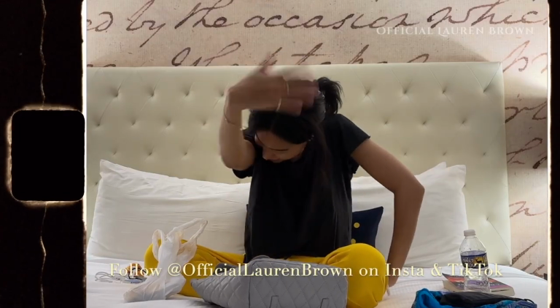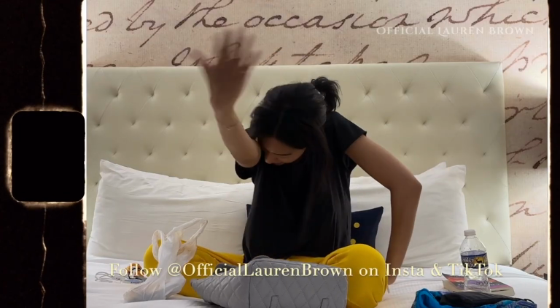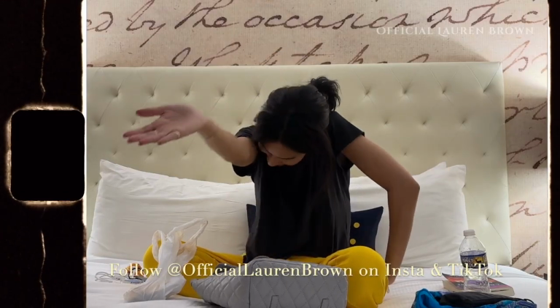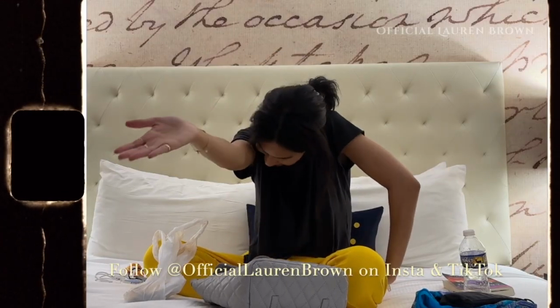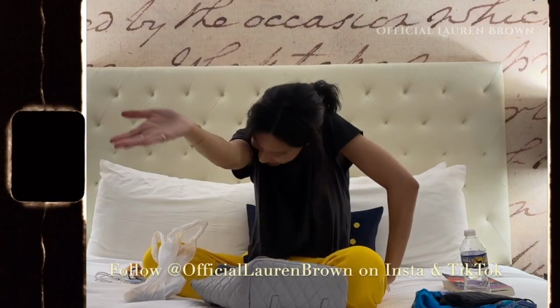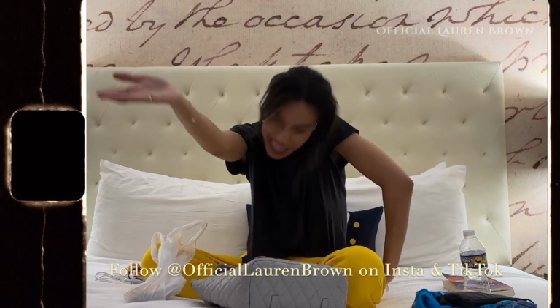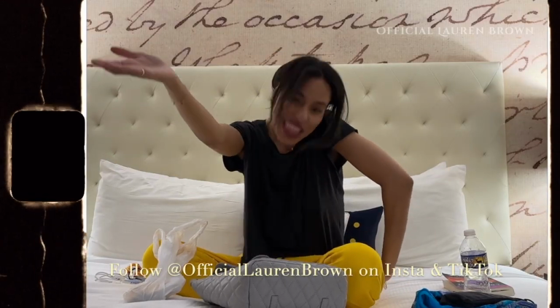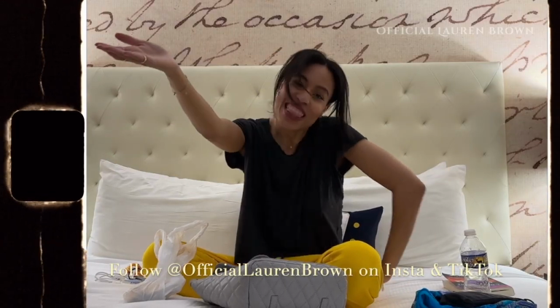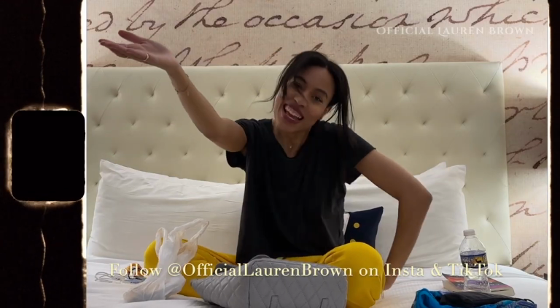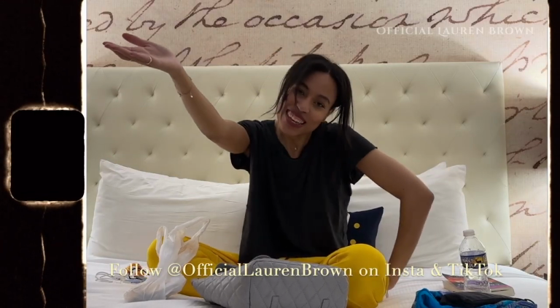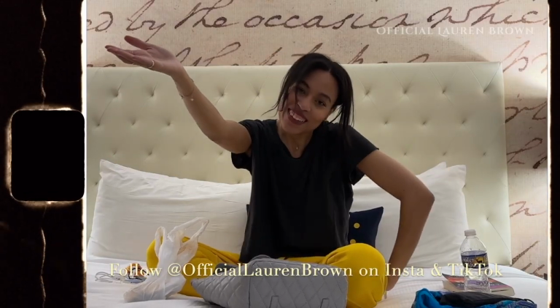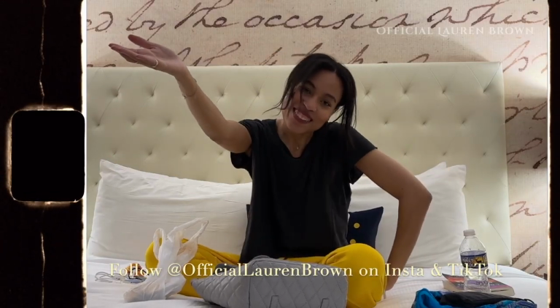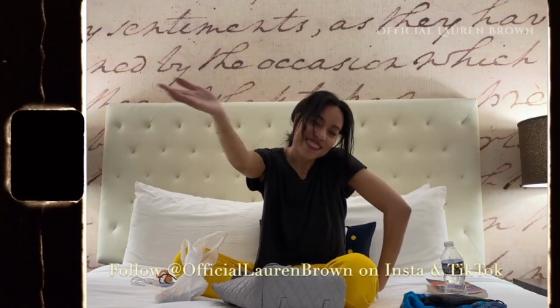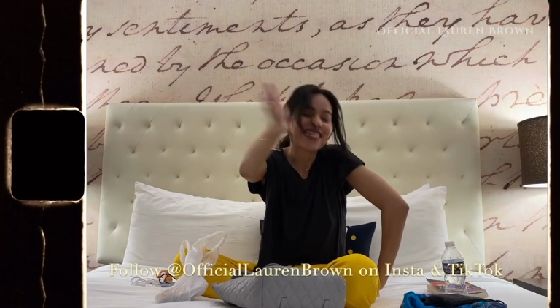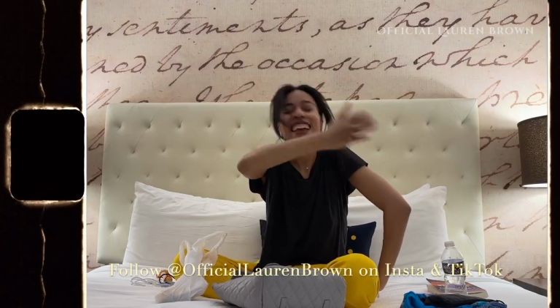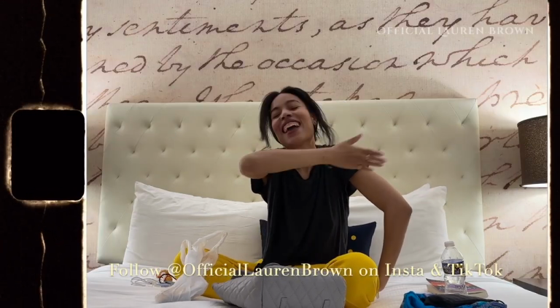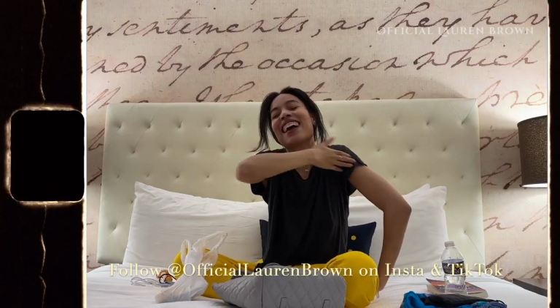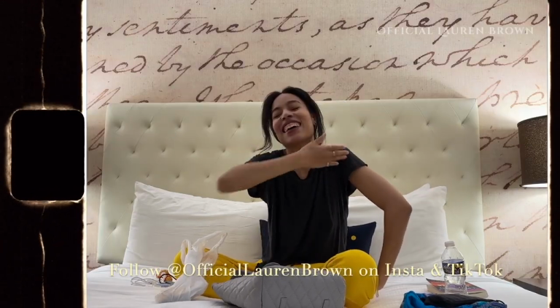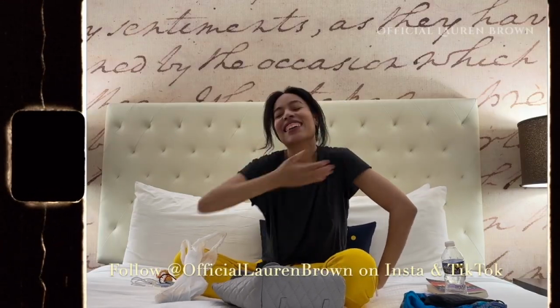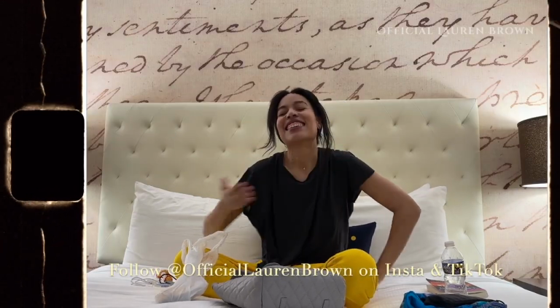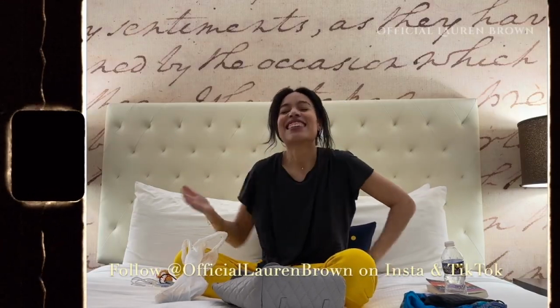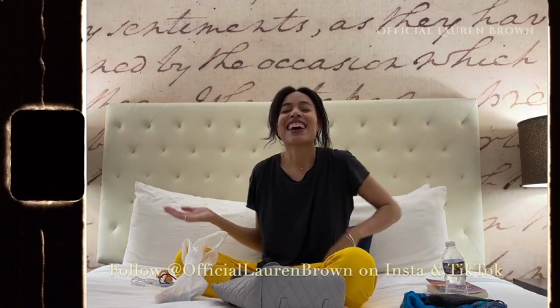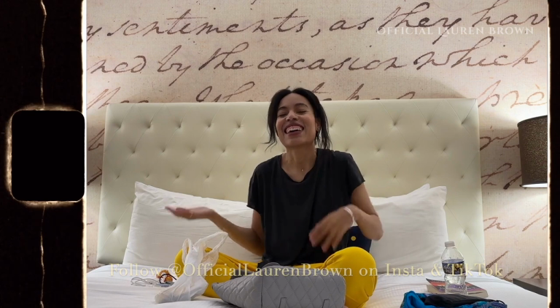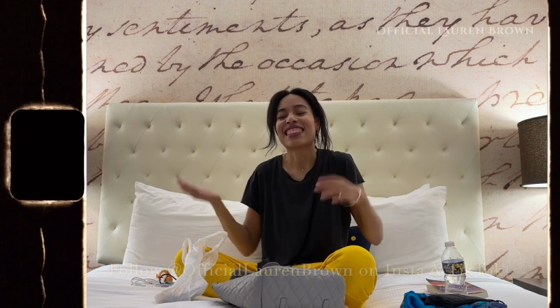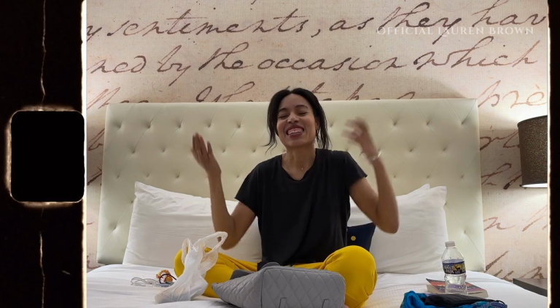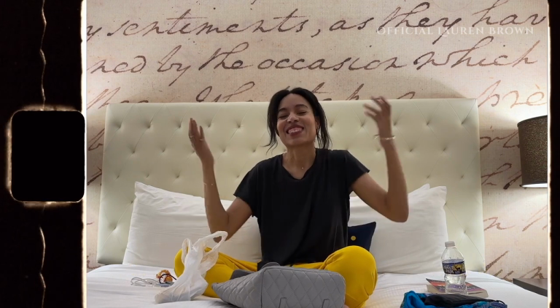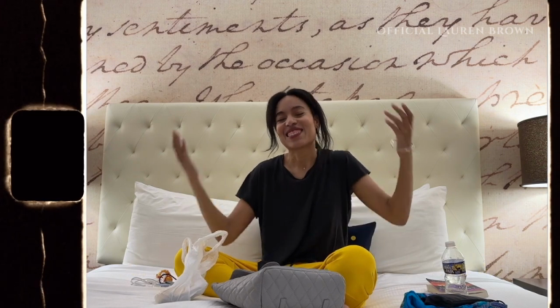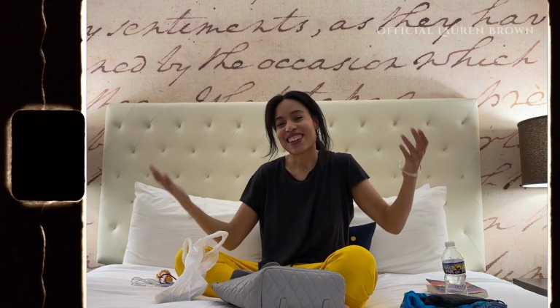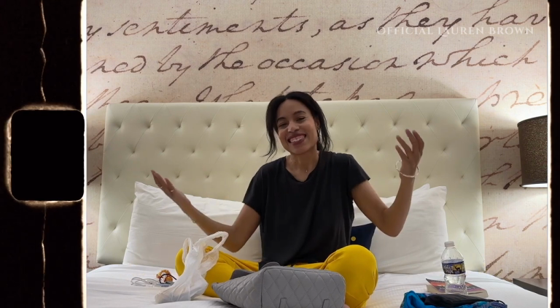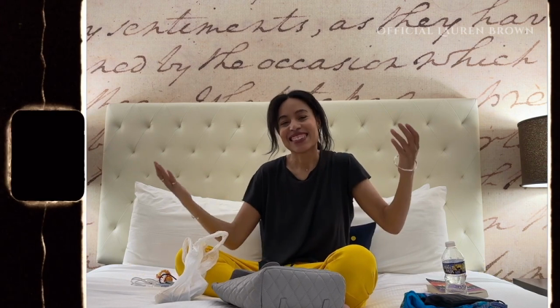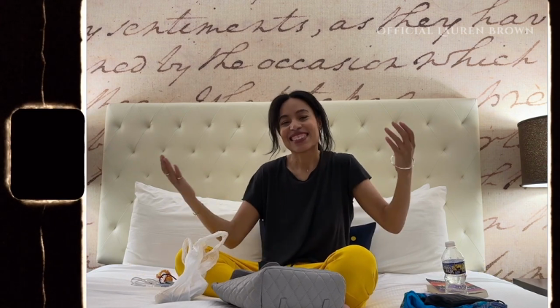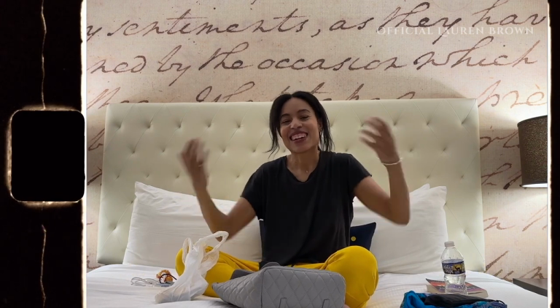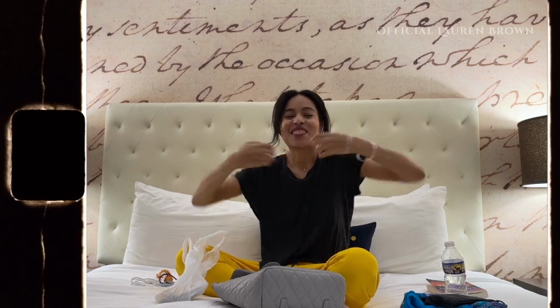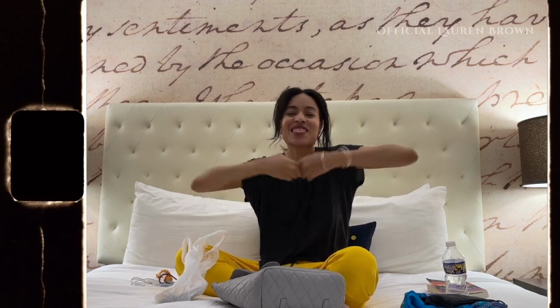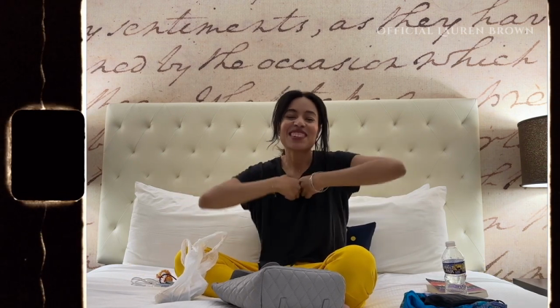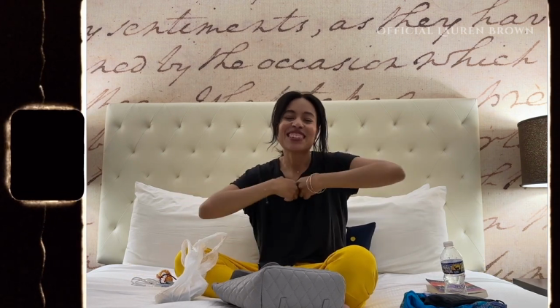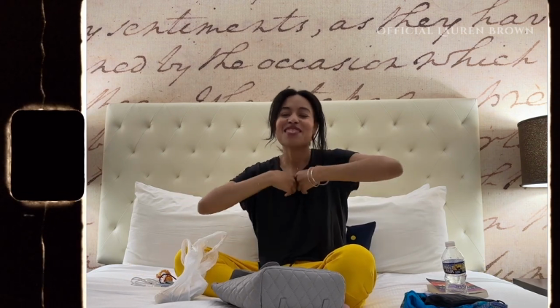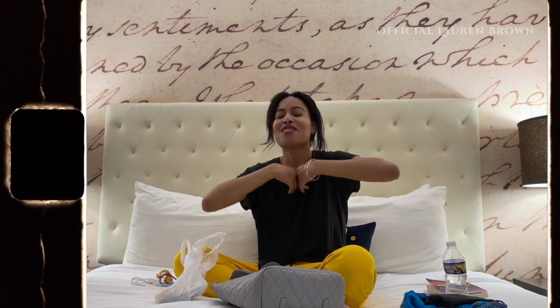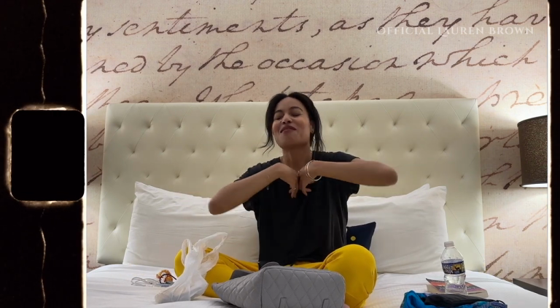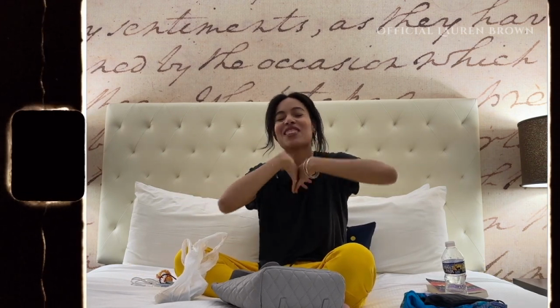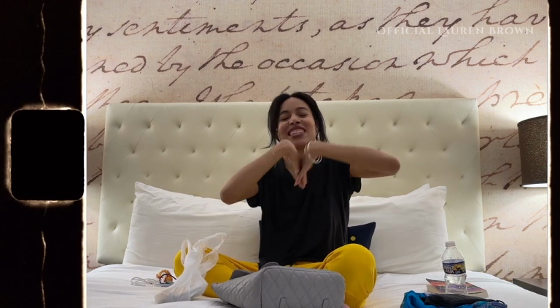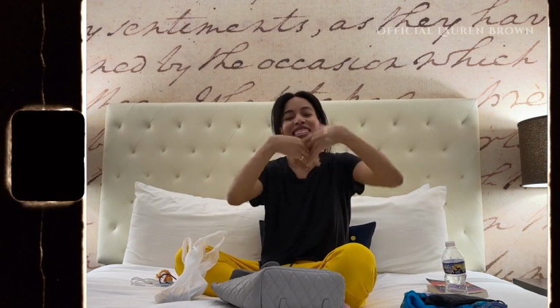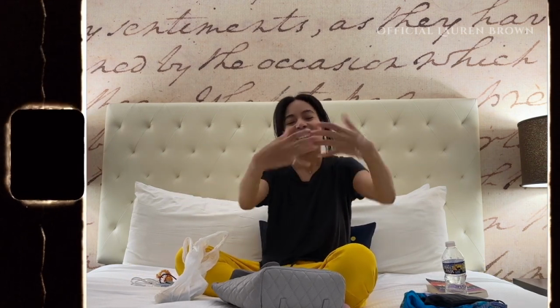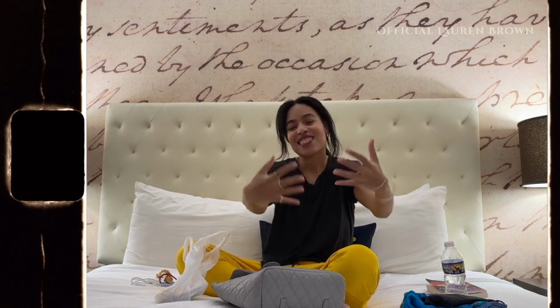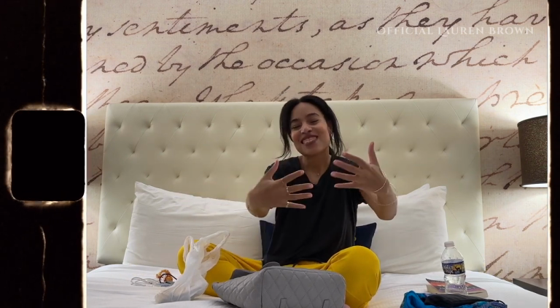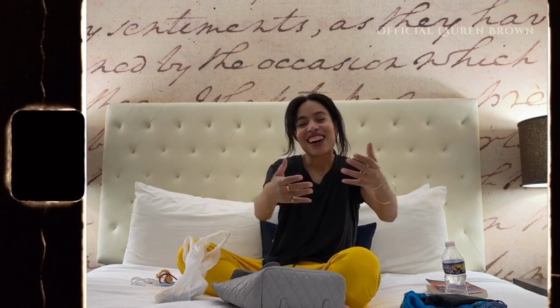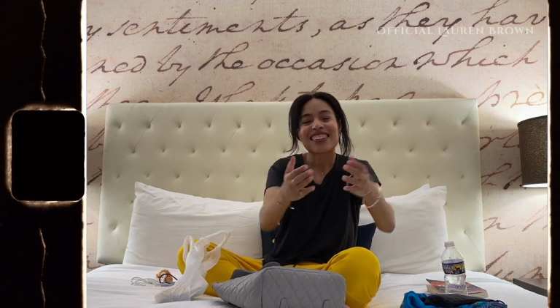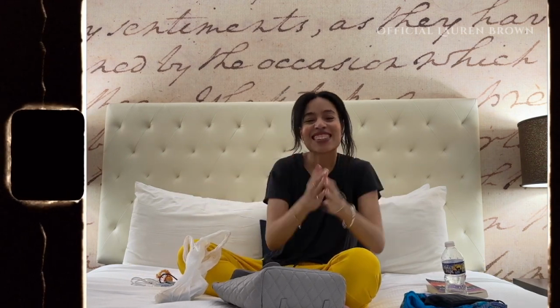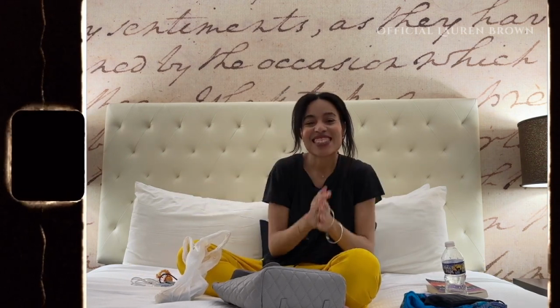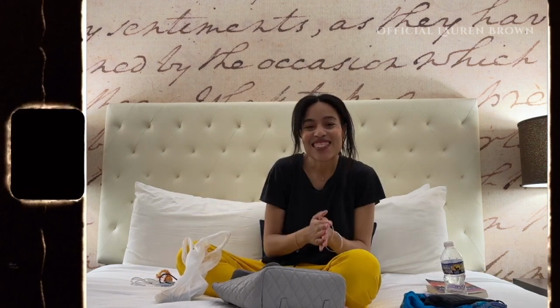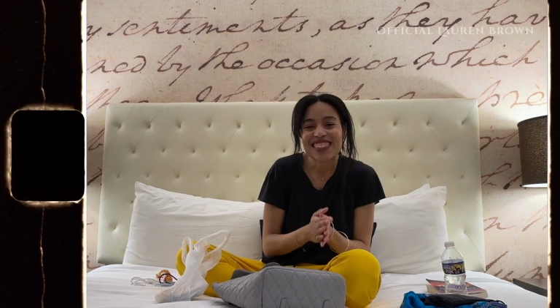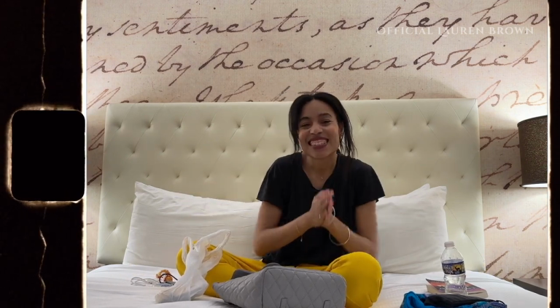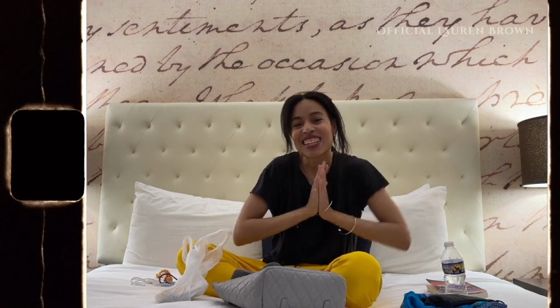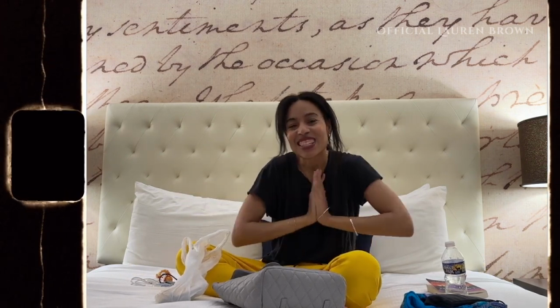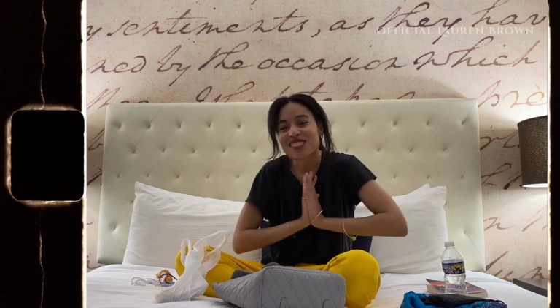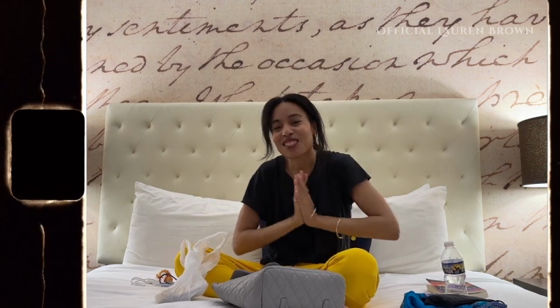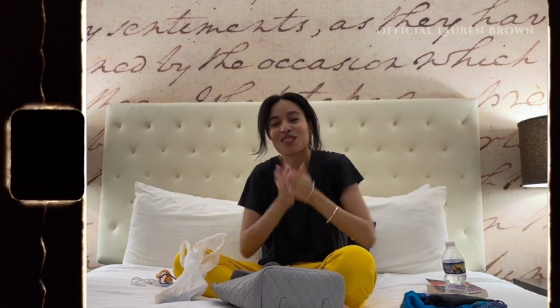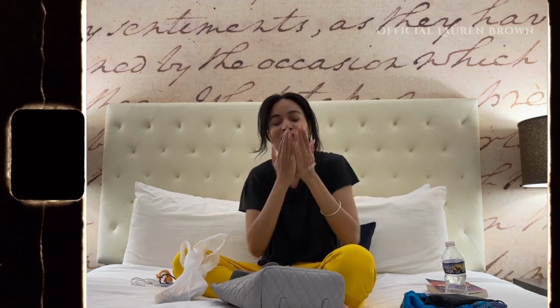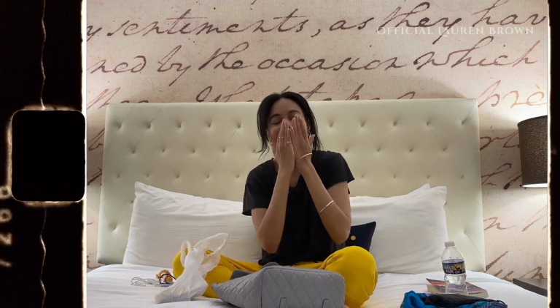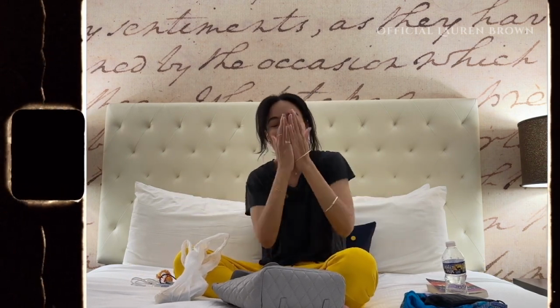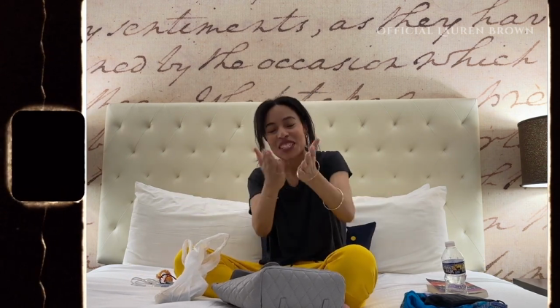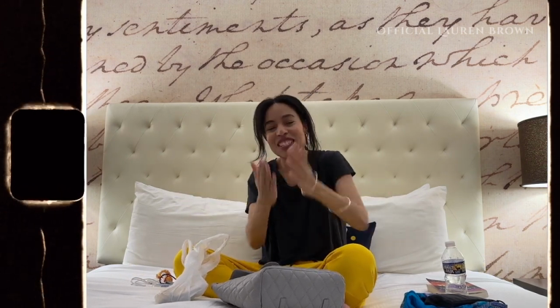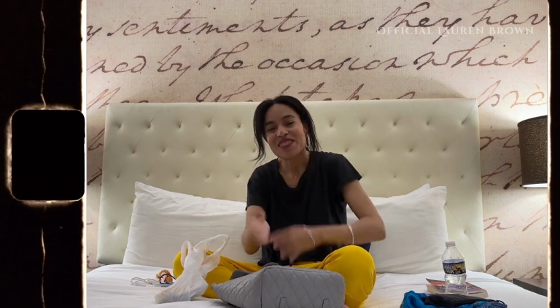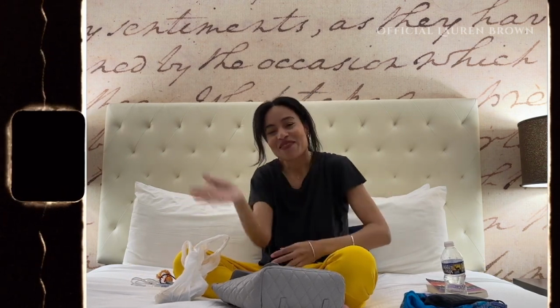Thank you, and thanks for watching. I'm Lauren from Me To You — I'll see you in the next one. Bye!